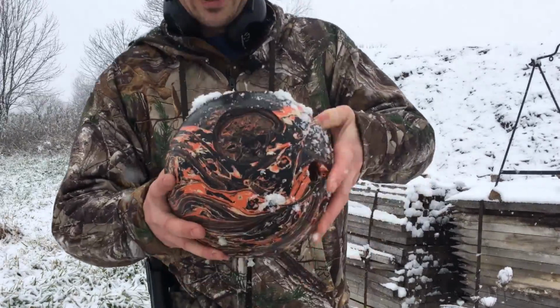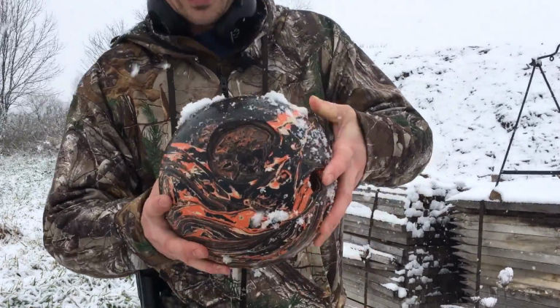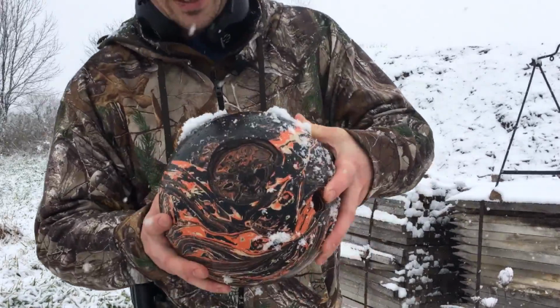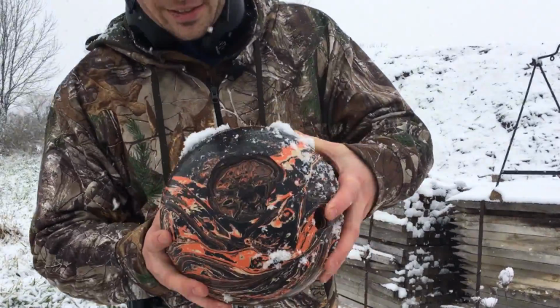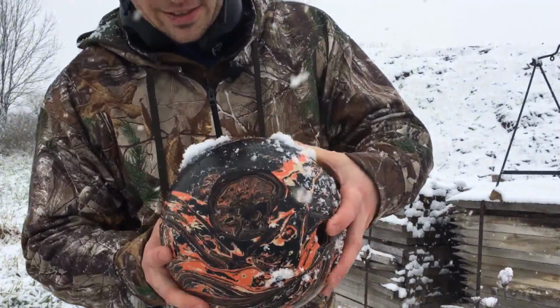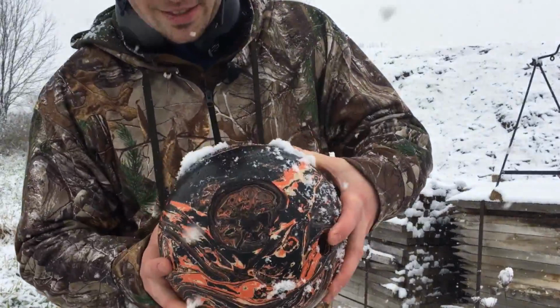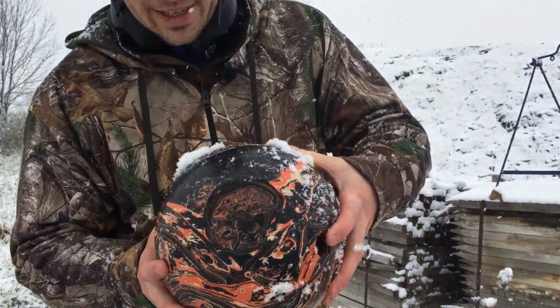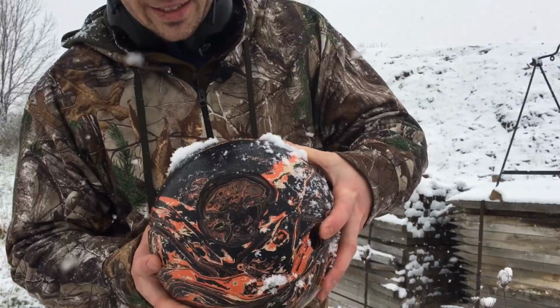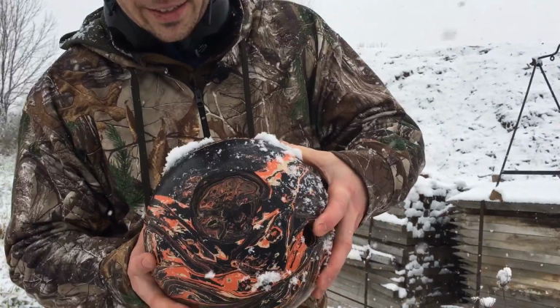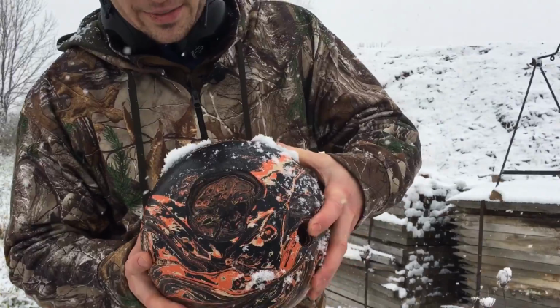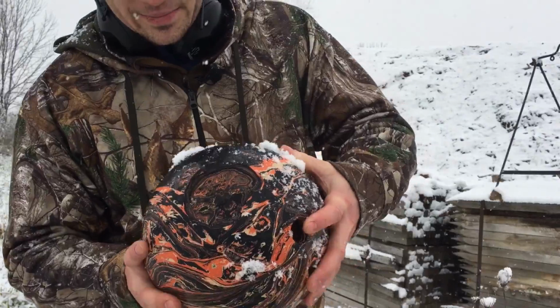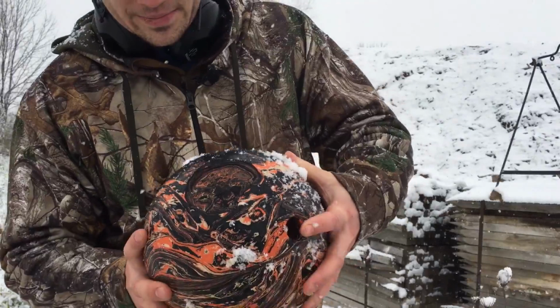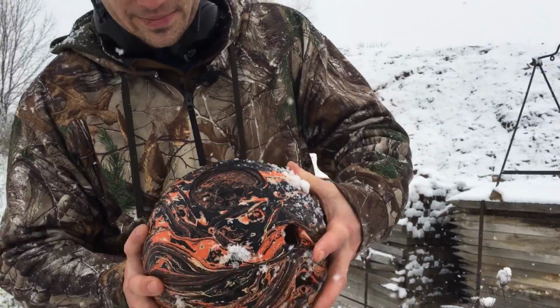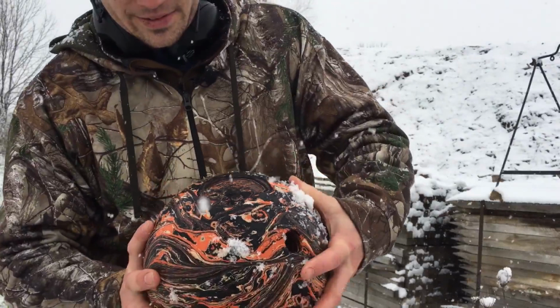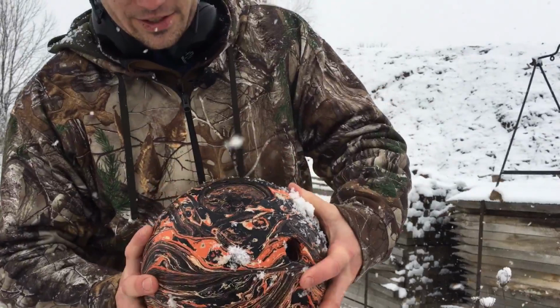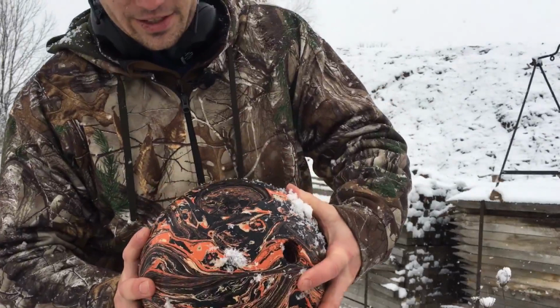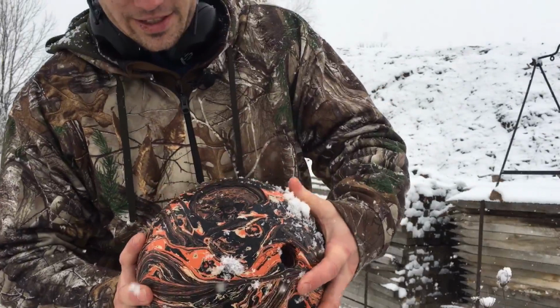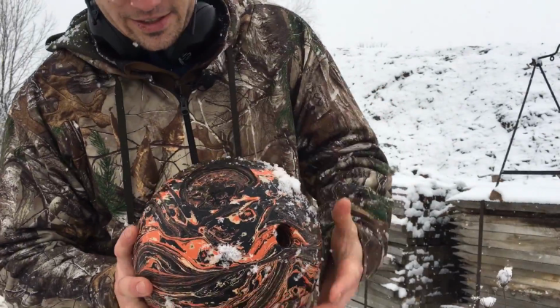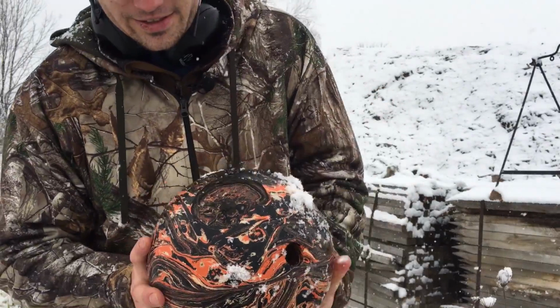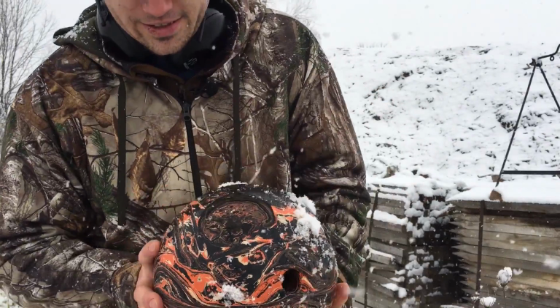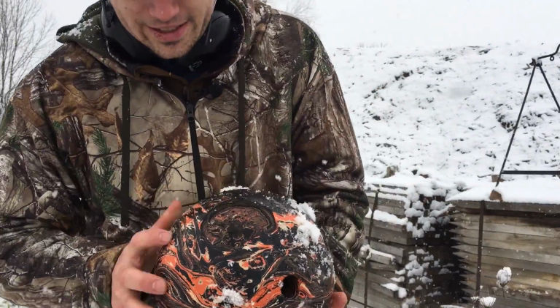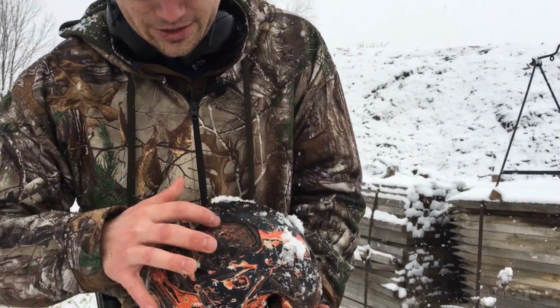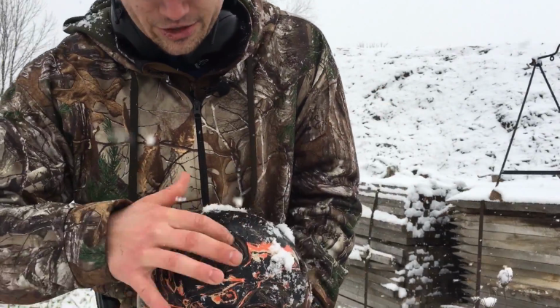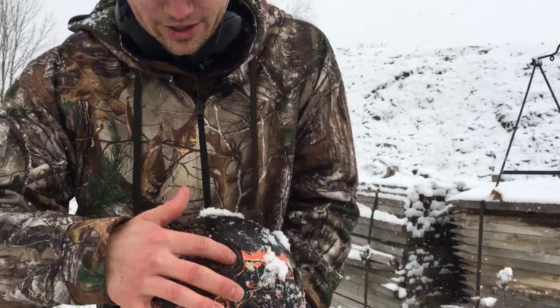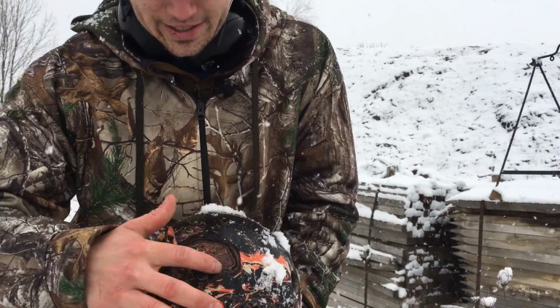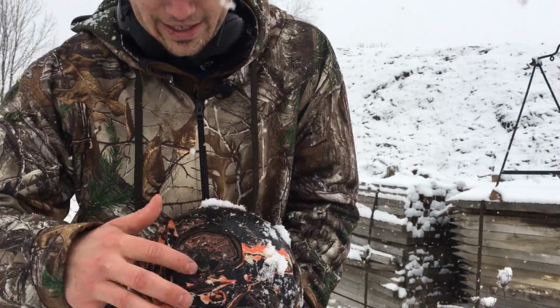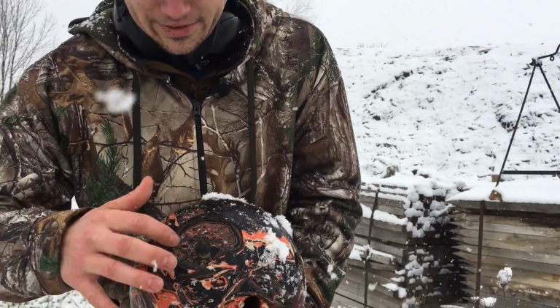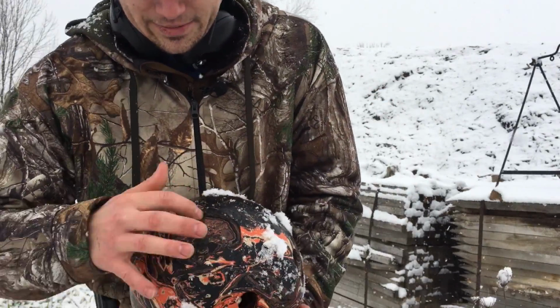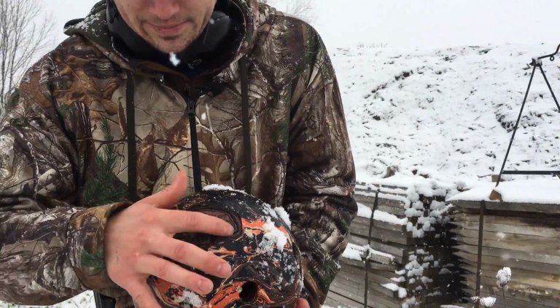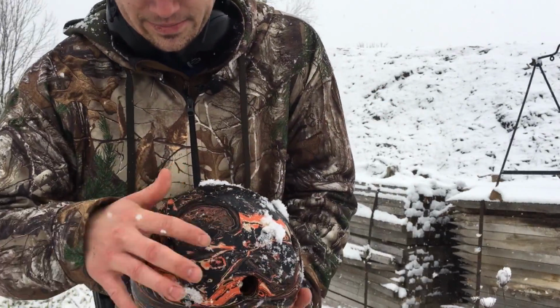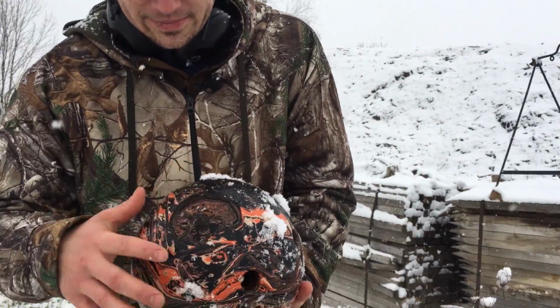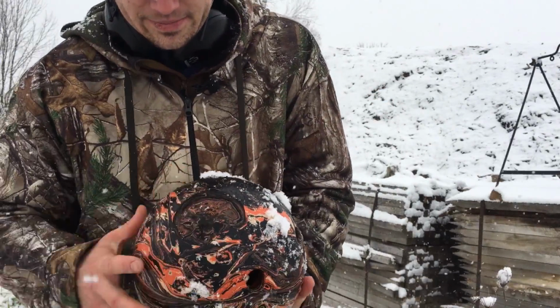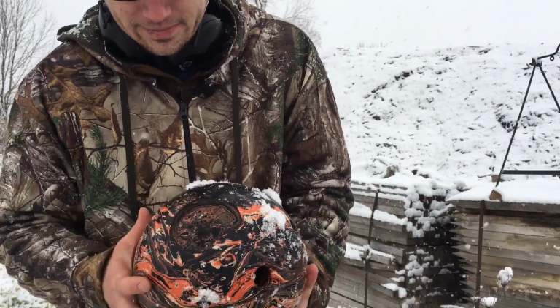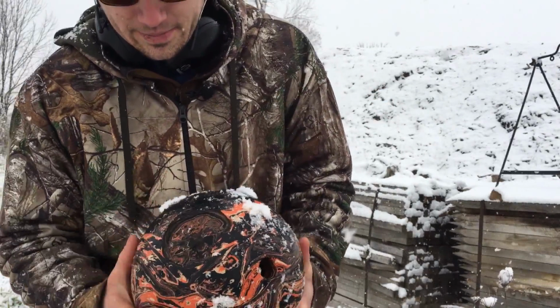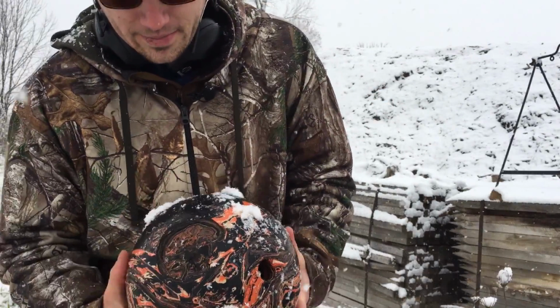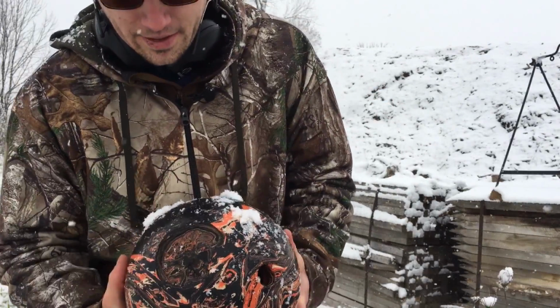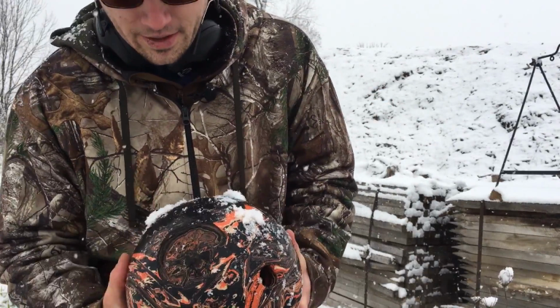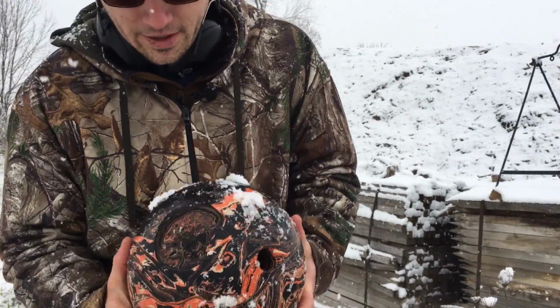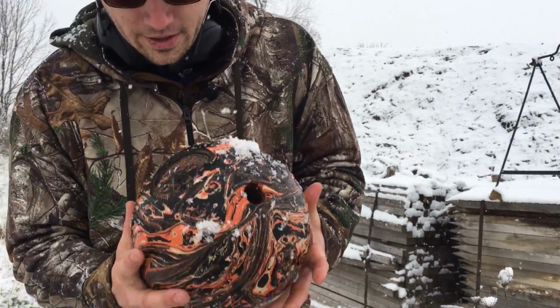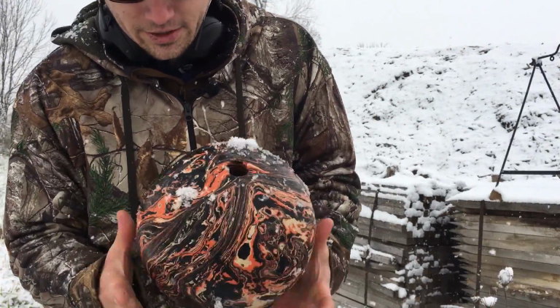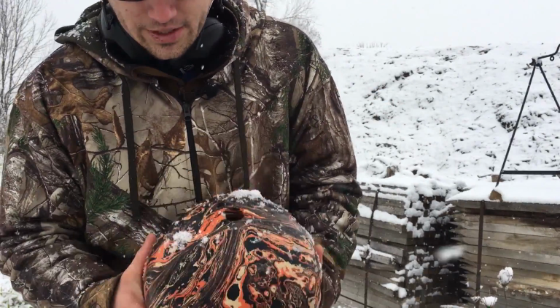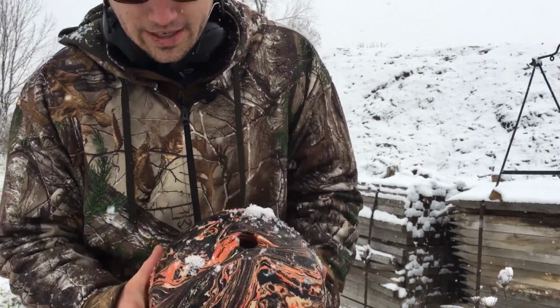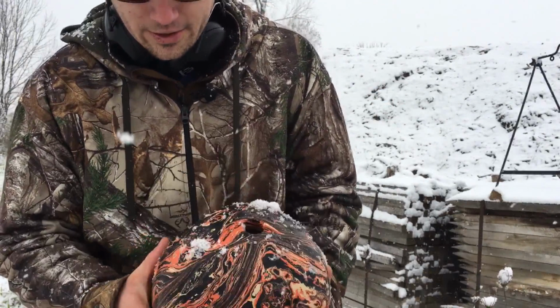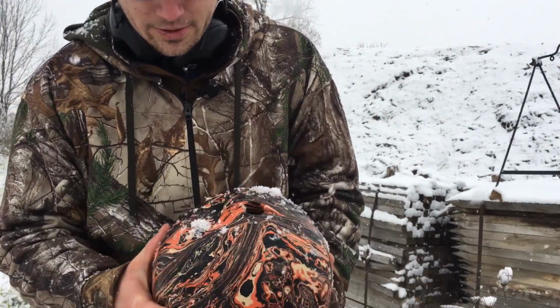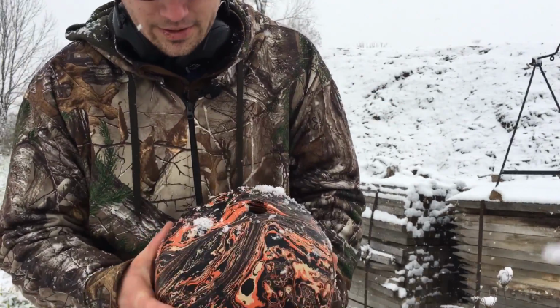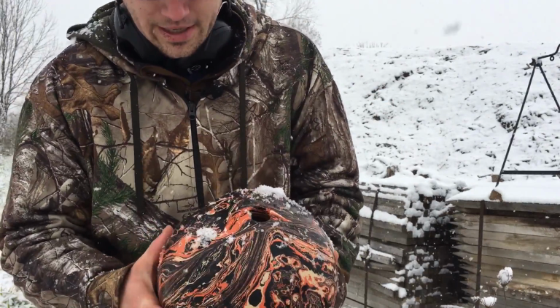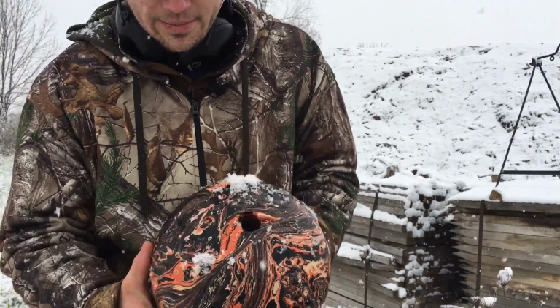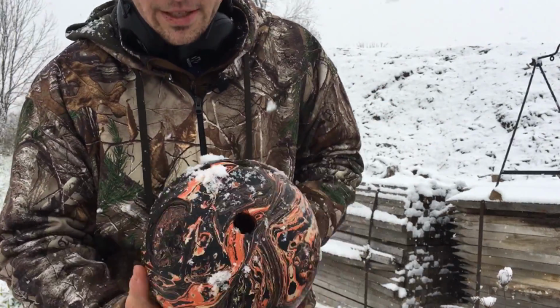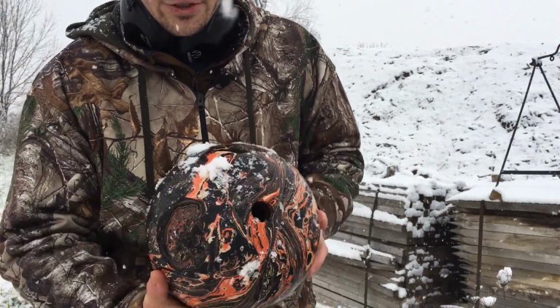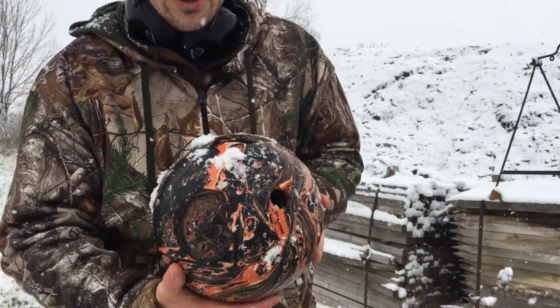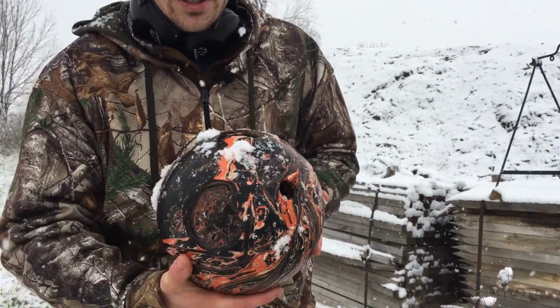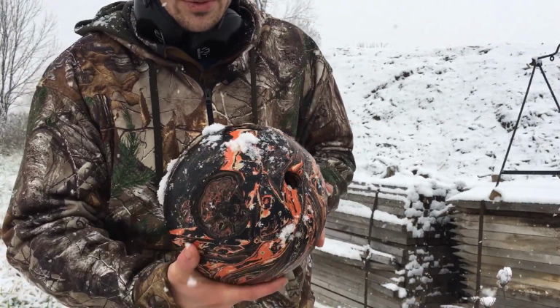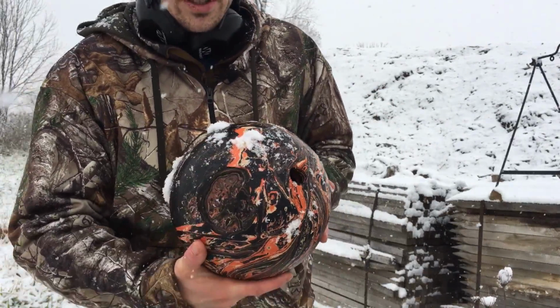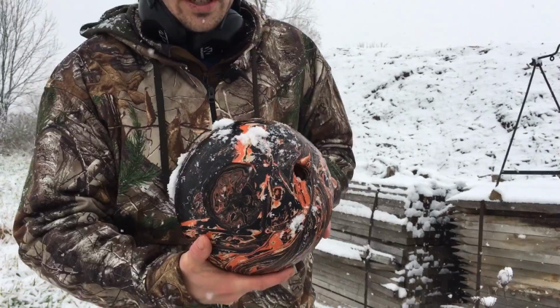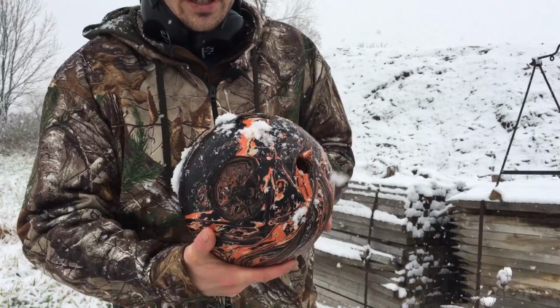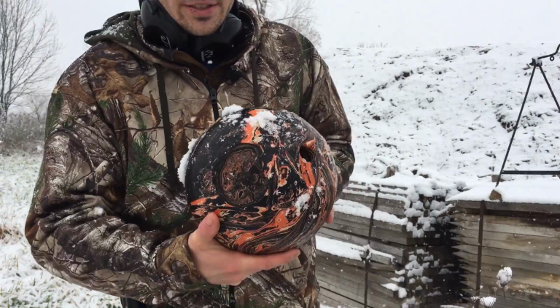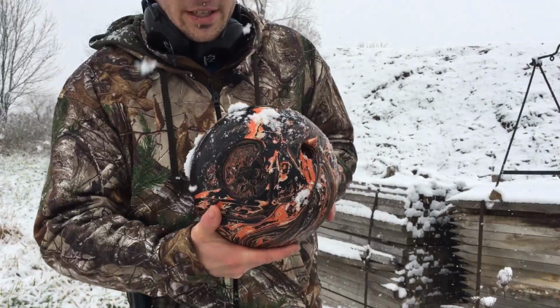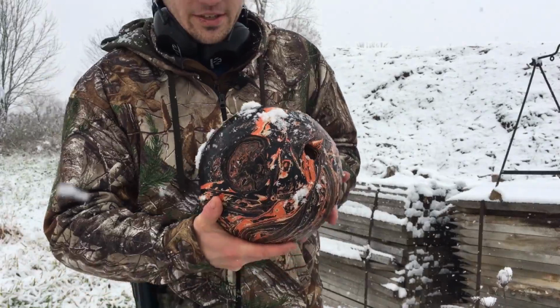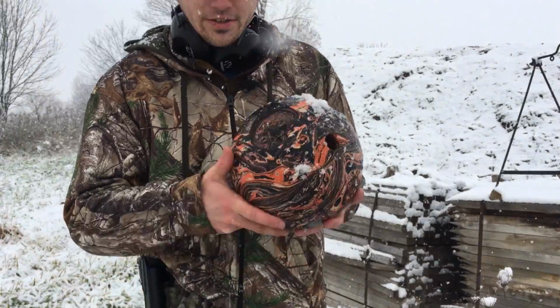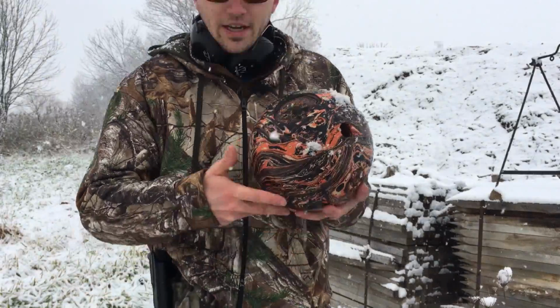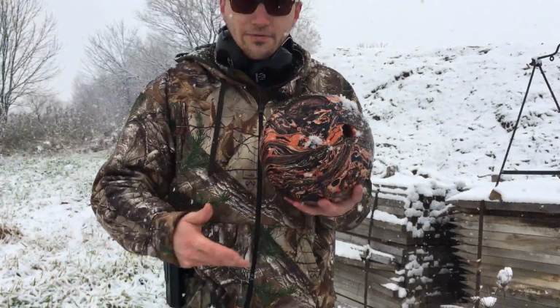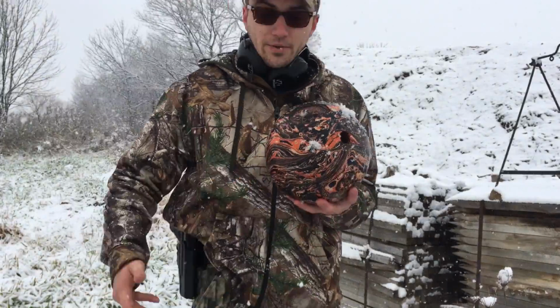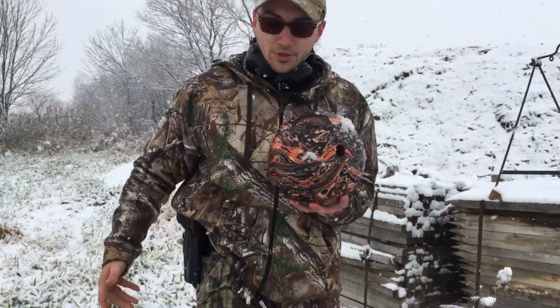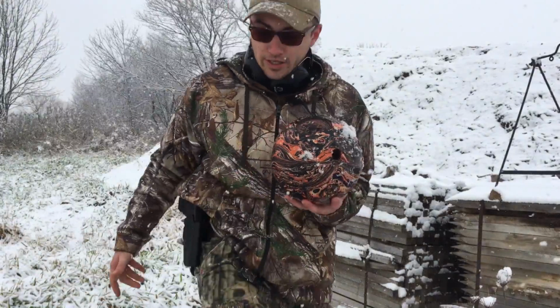You guys can see that there — it took a nice sized chunk out of it. So now I'm going to shoot this with a standard FMJ.